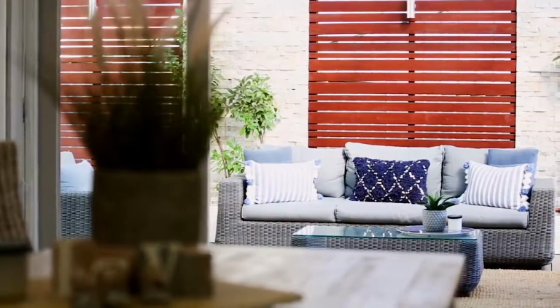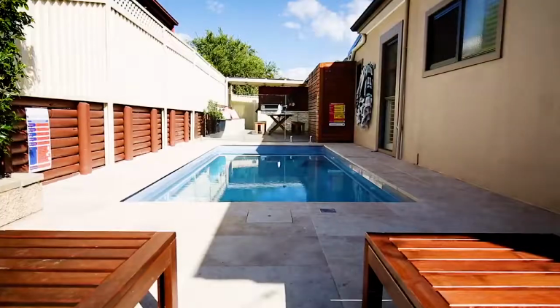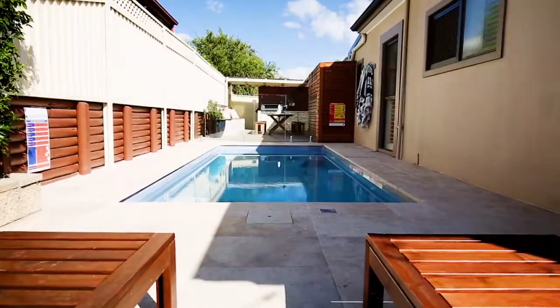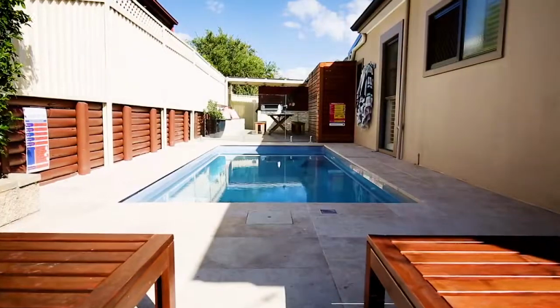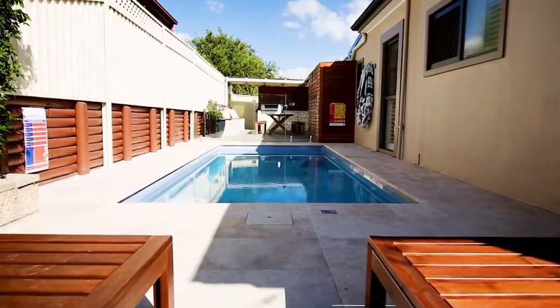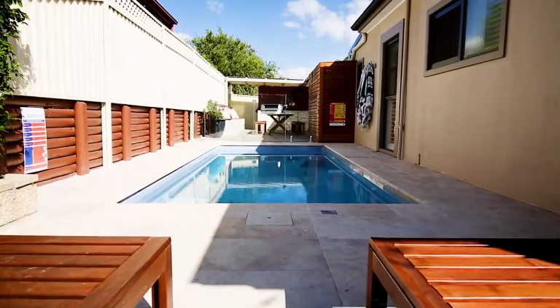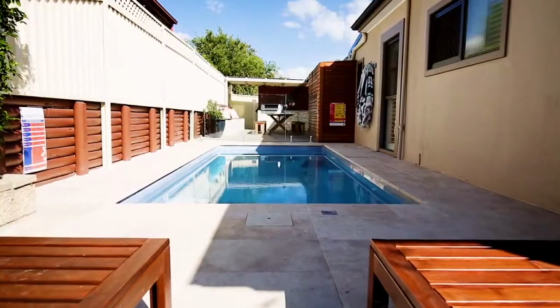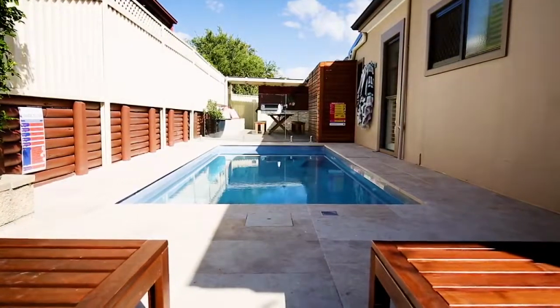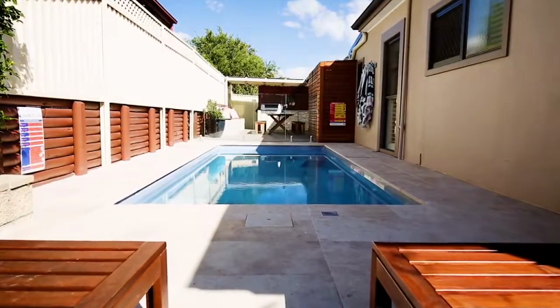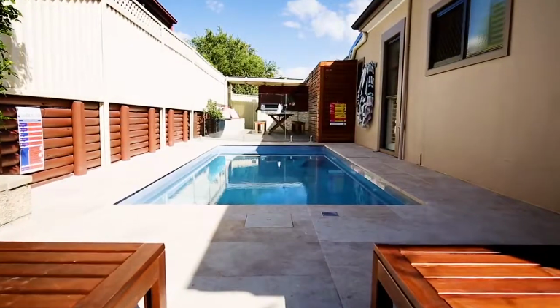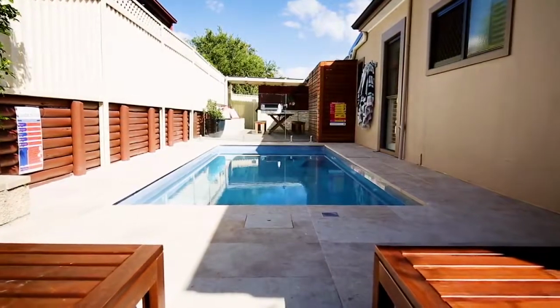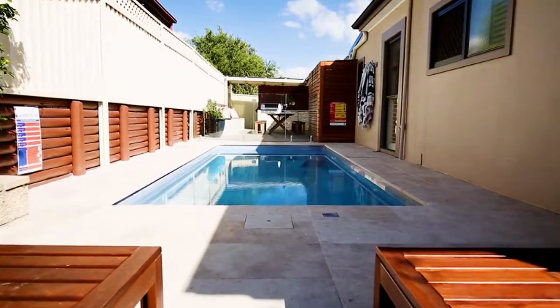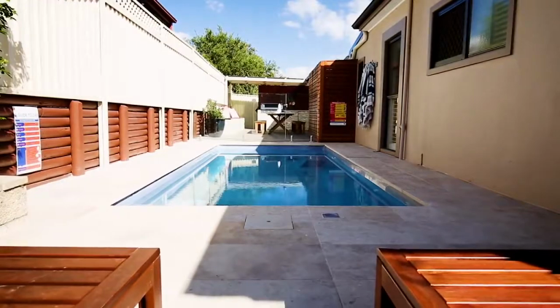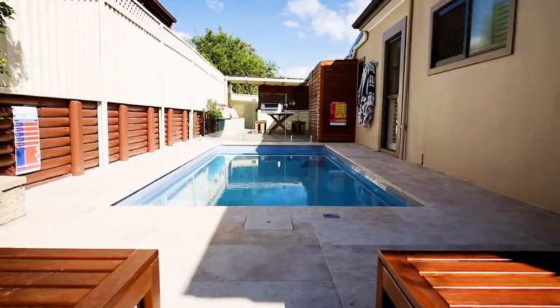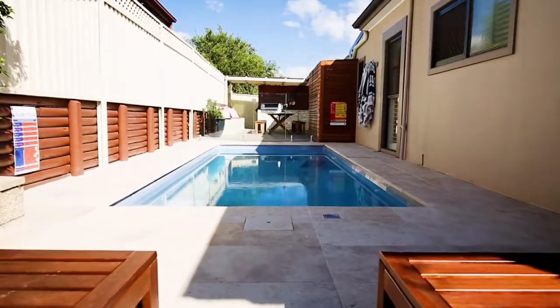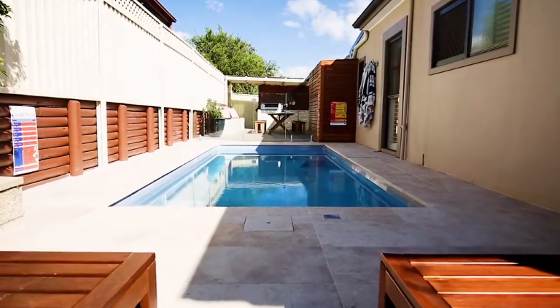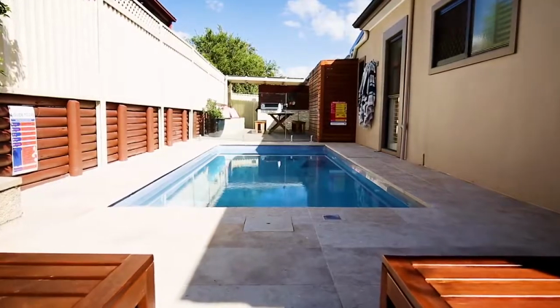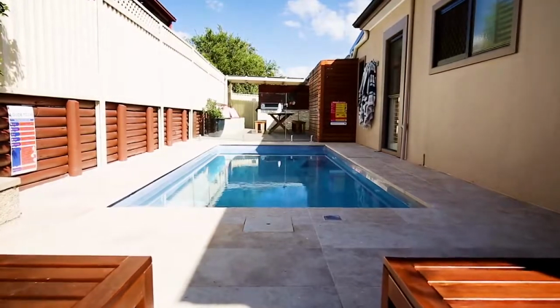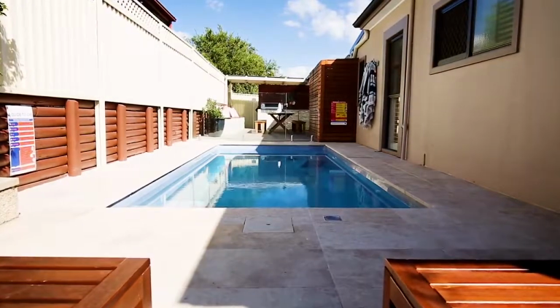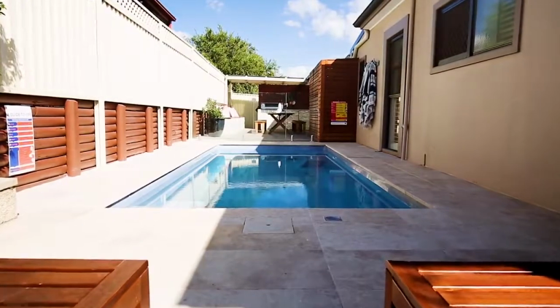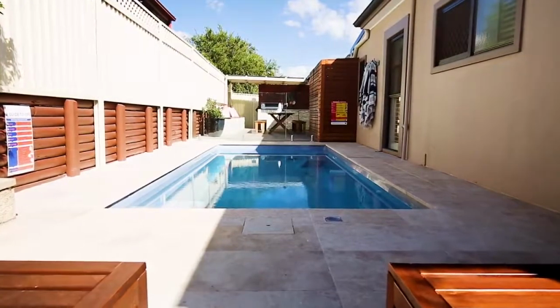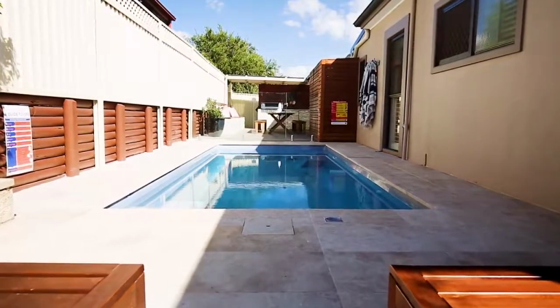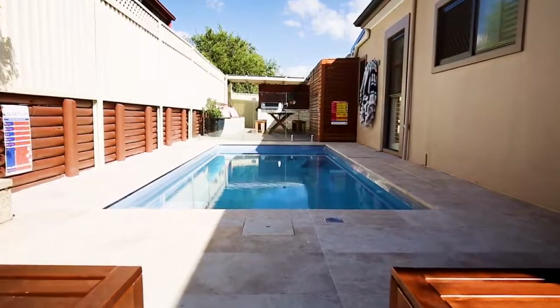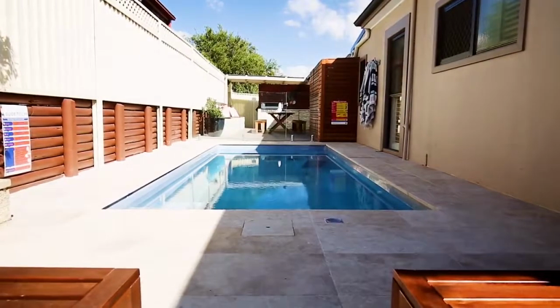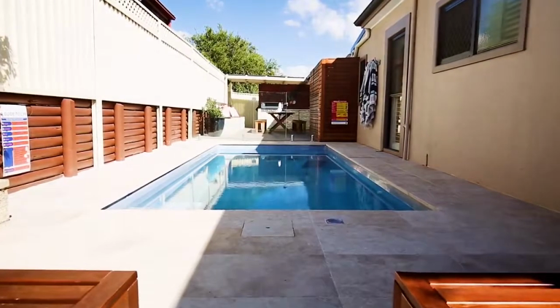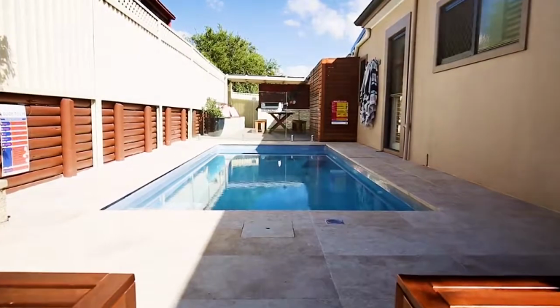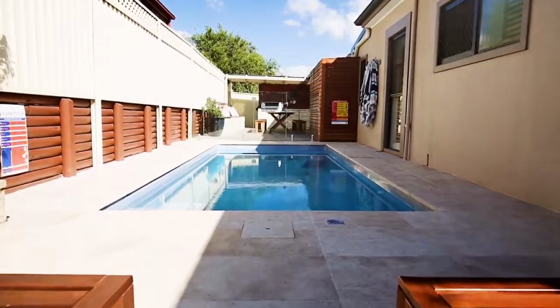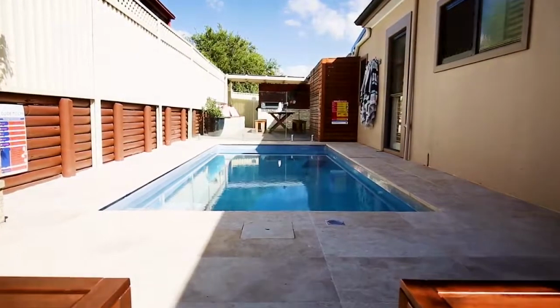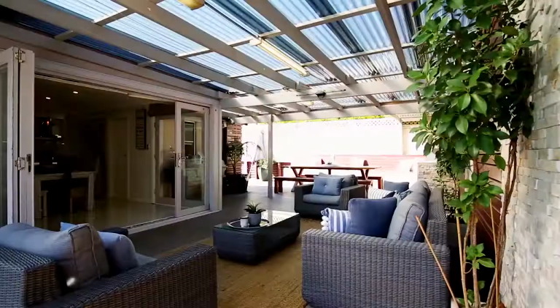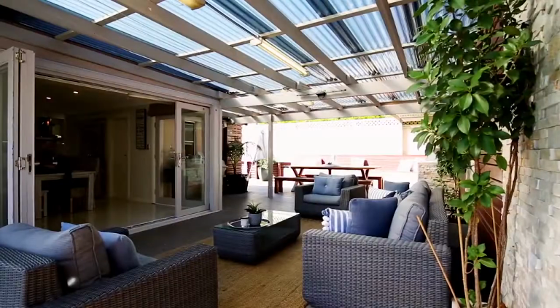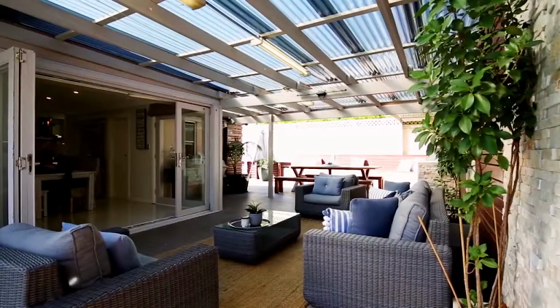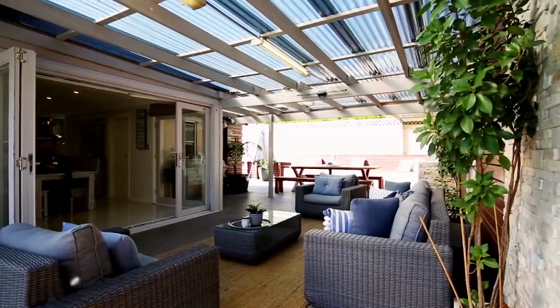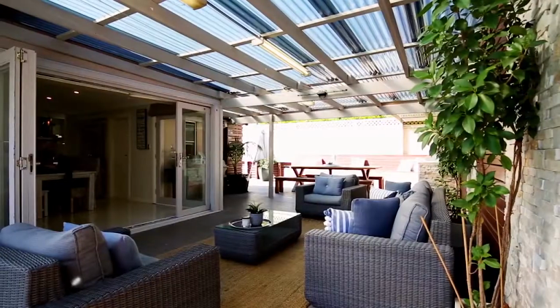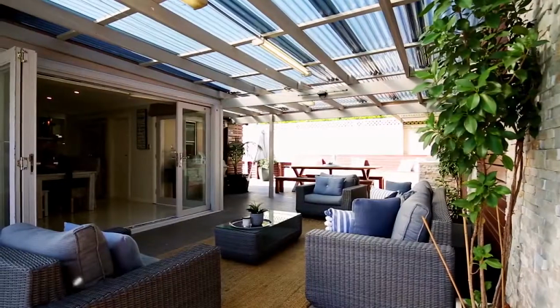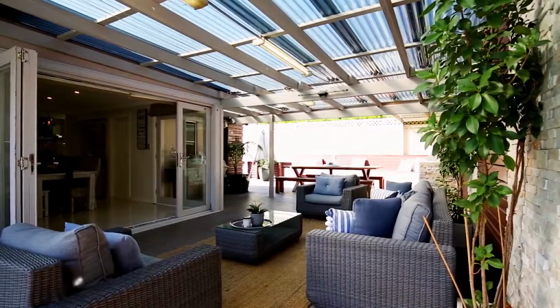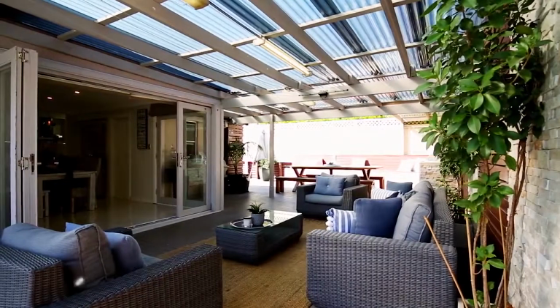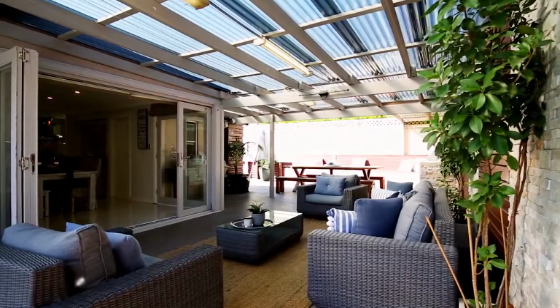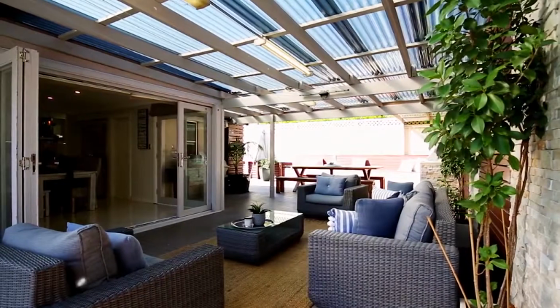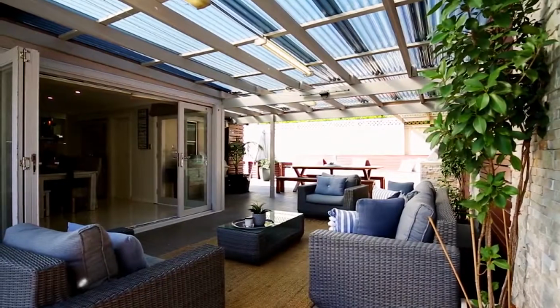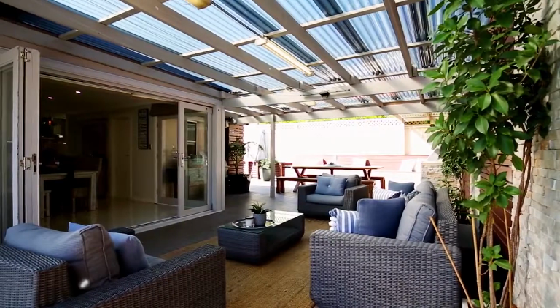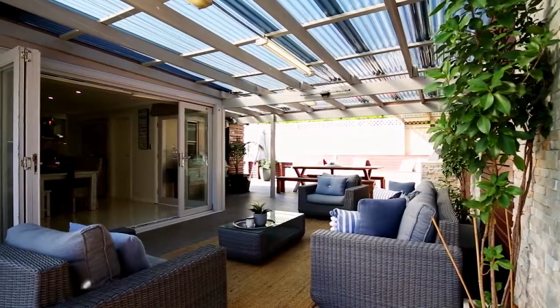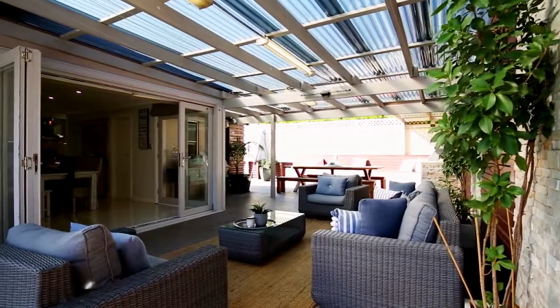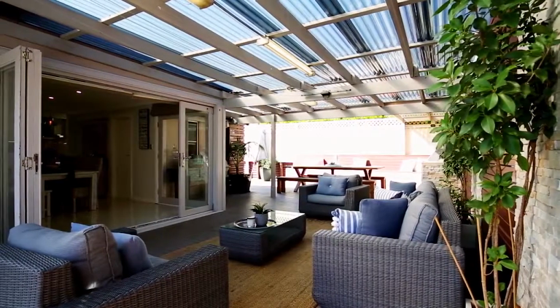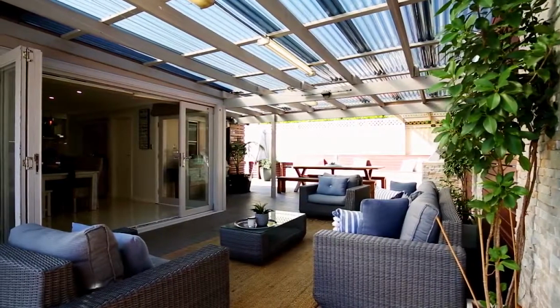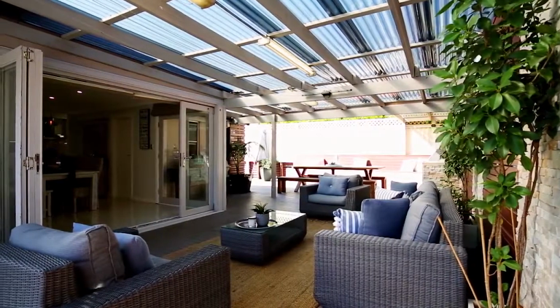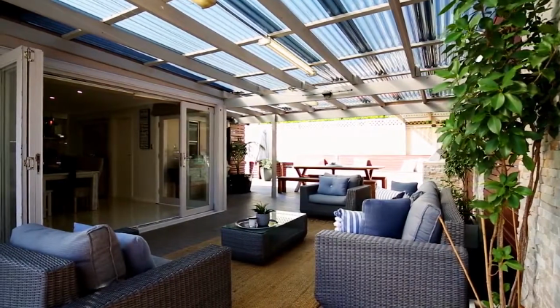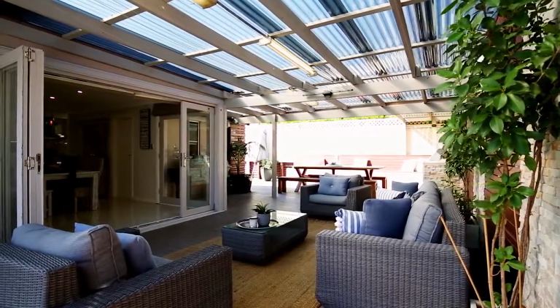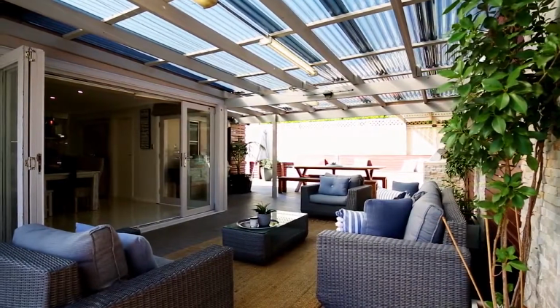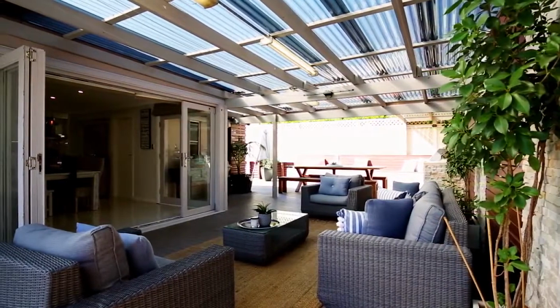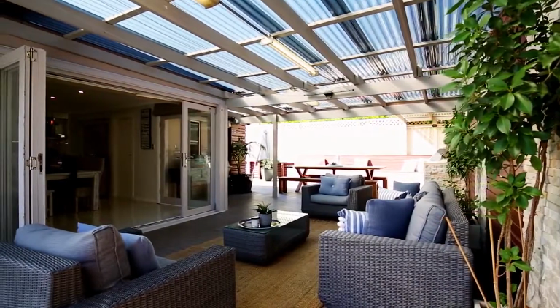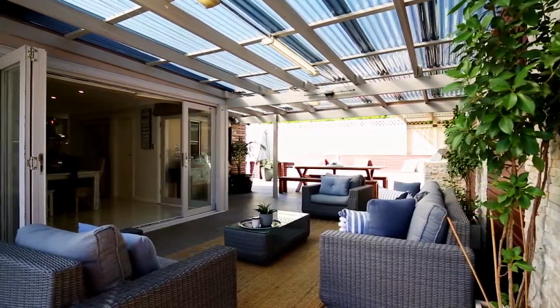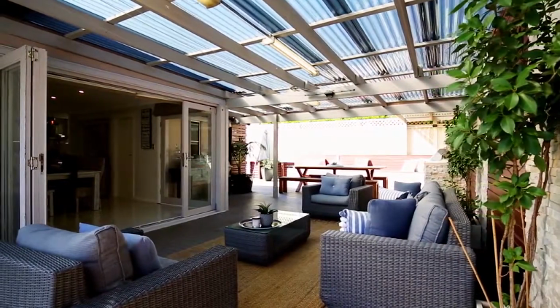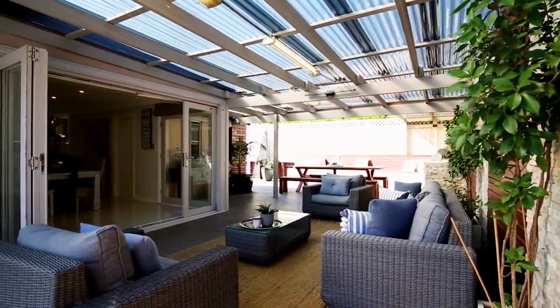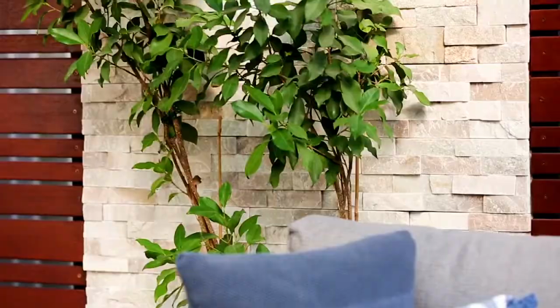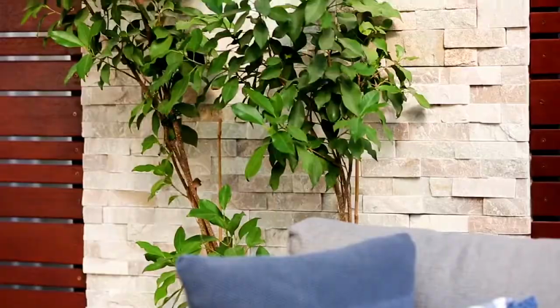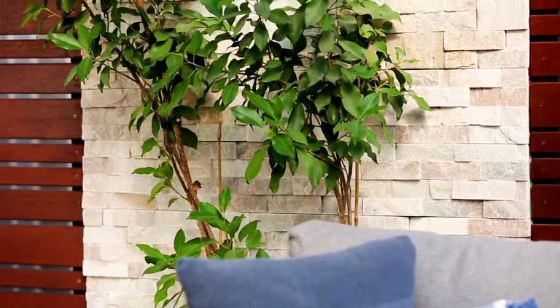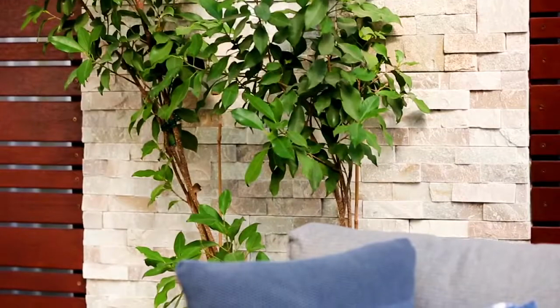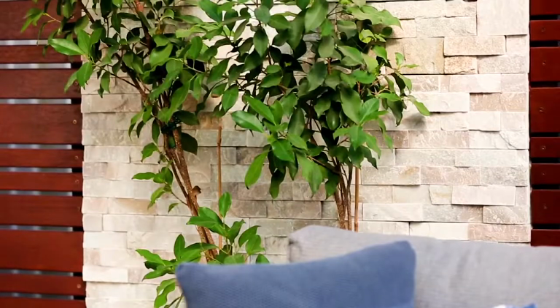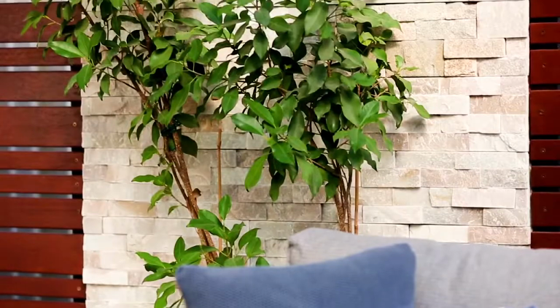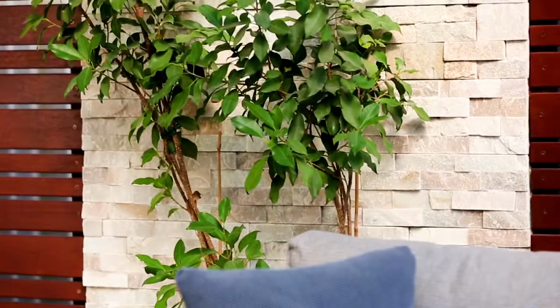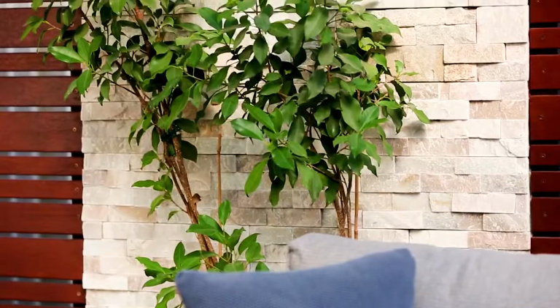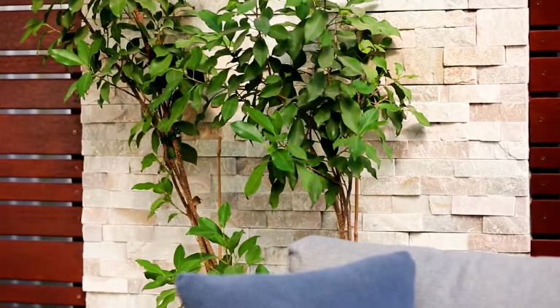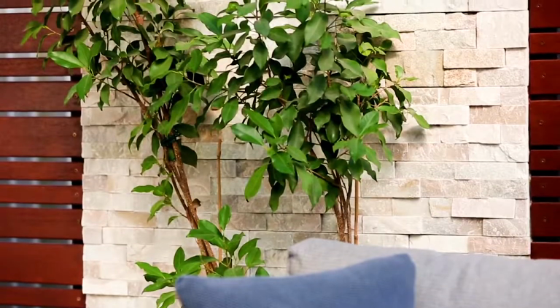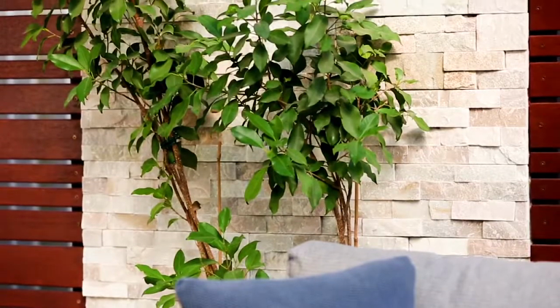Outside, you will find a sparkling in-ground swimming pool, as well as the perfect child-friendly rear yard, boasting established gardens.